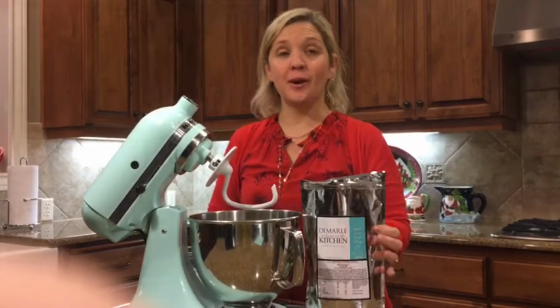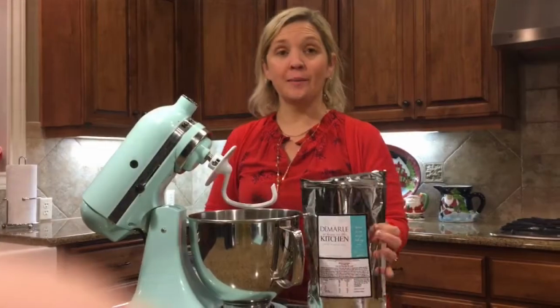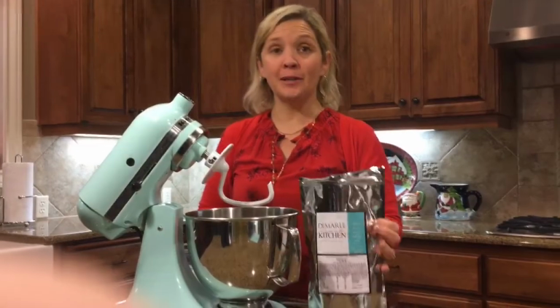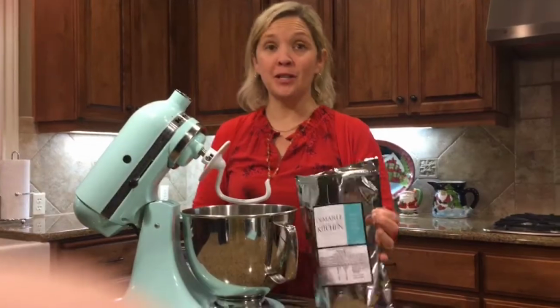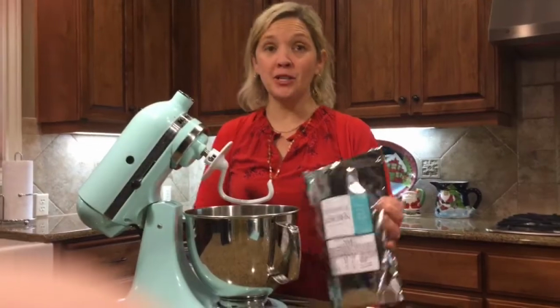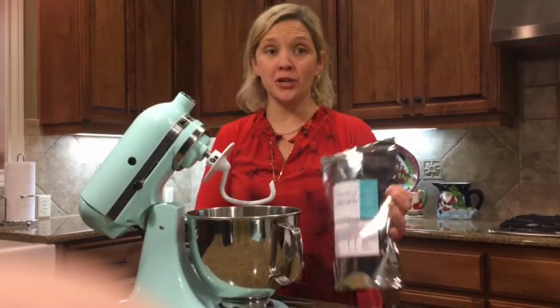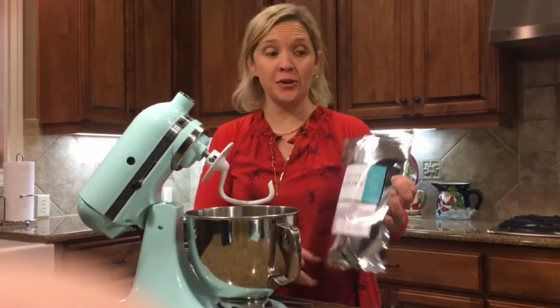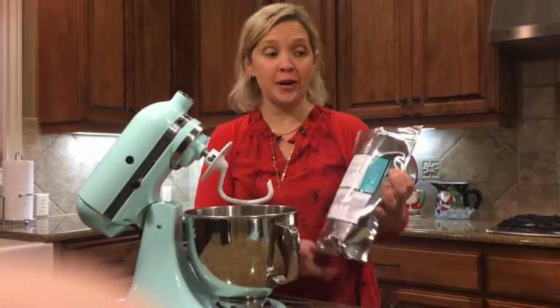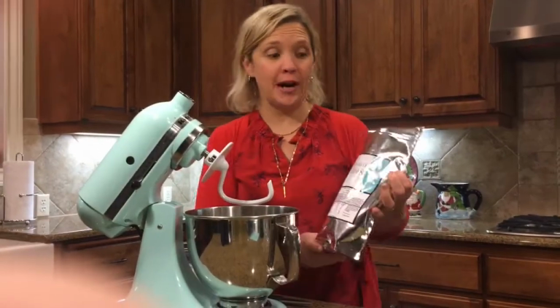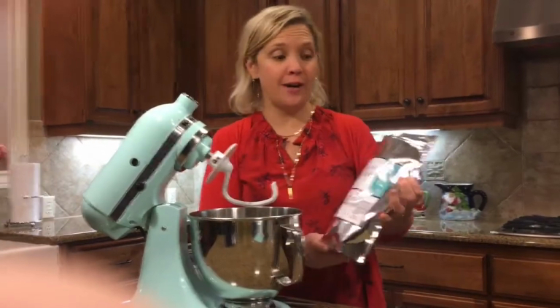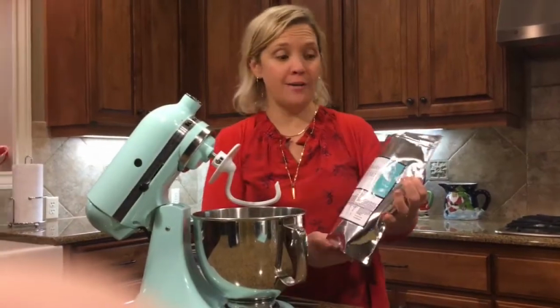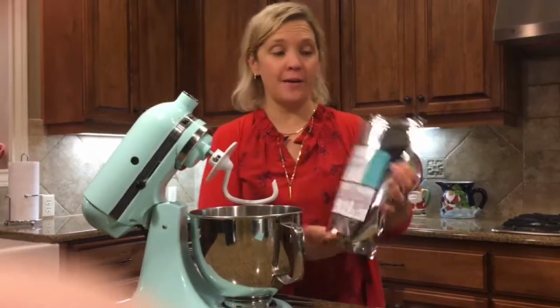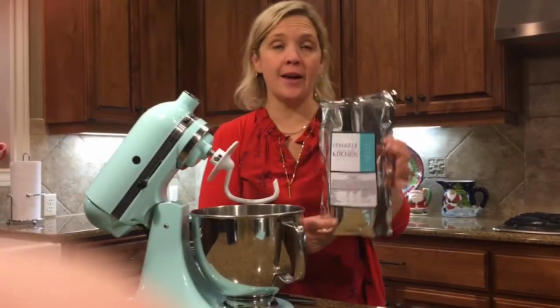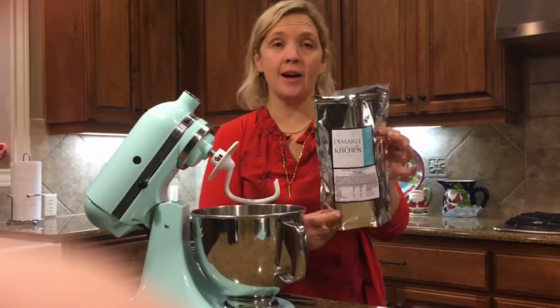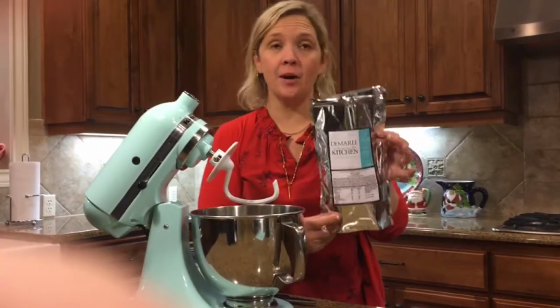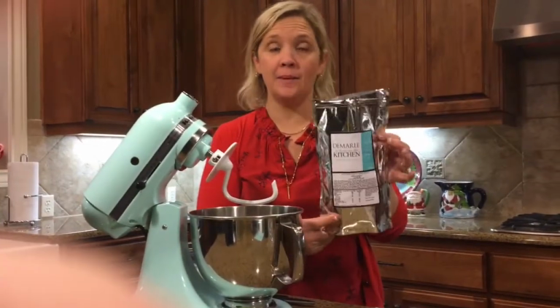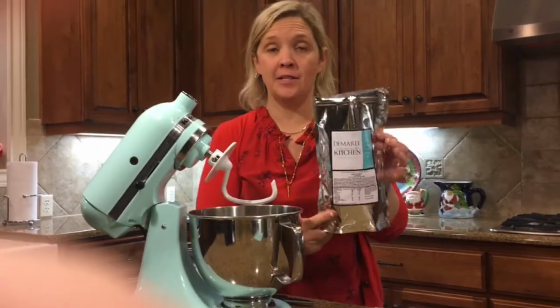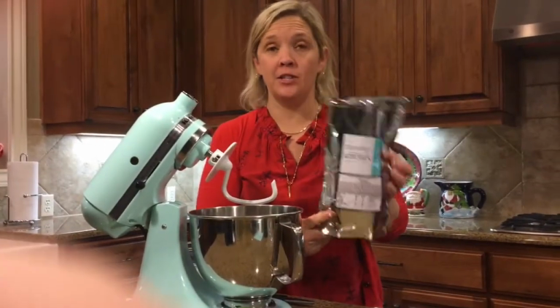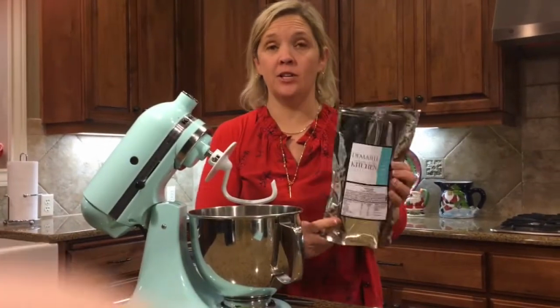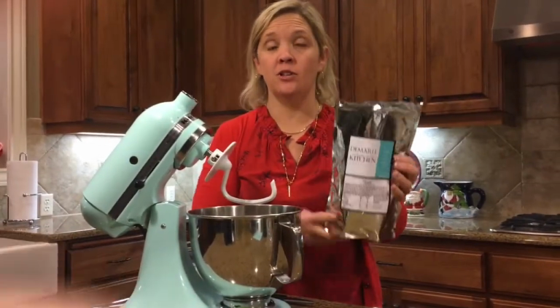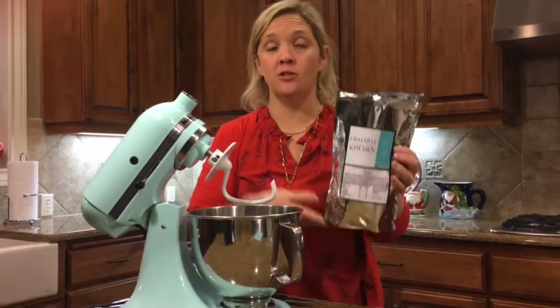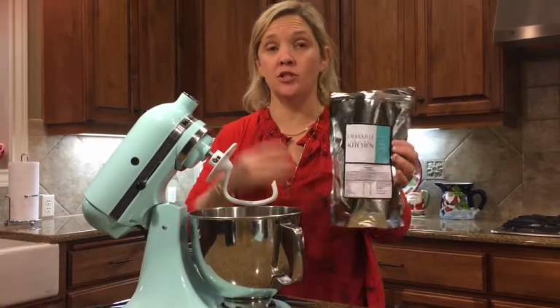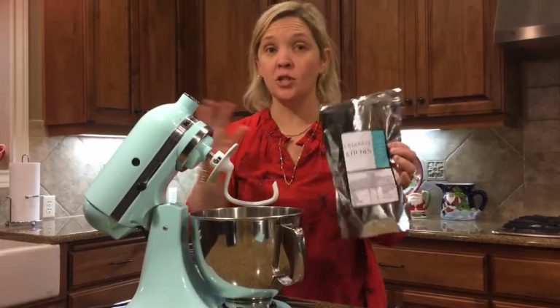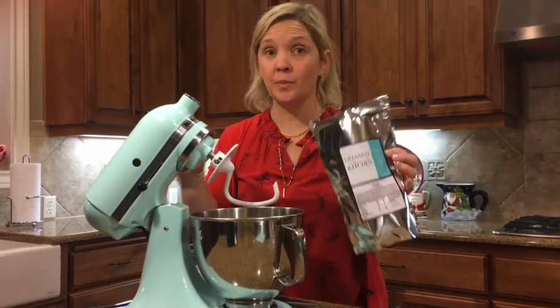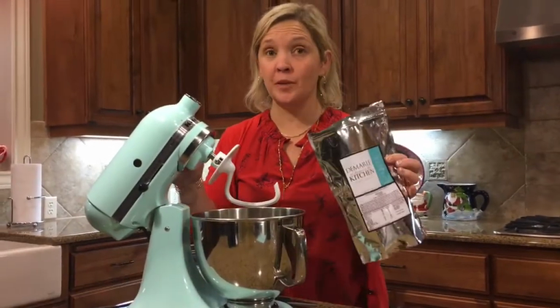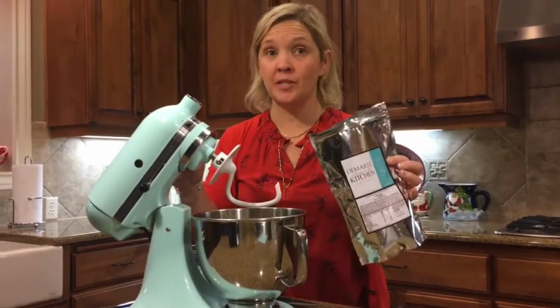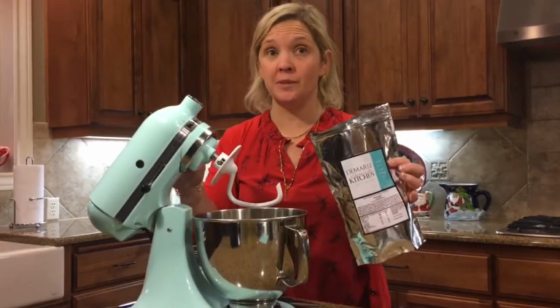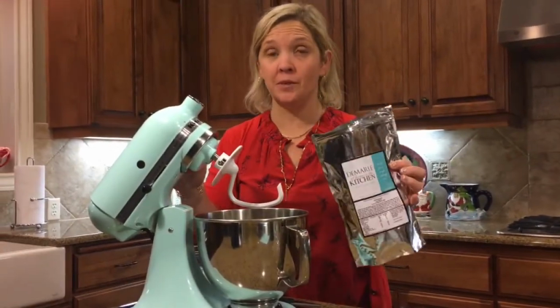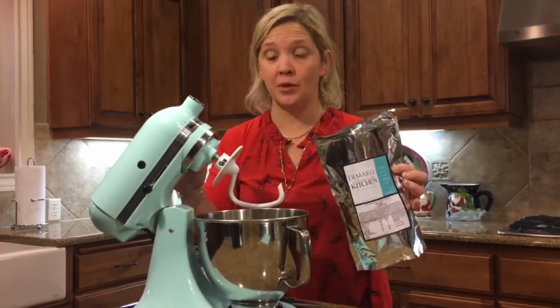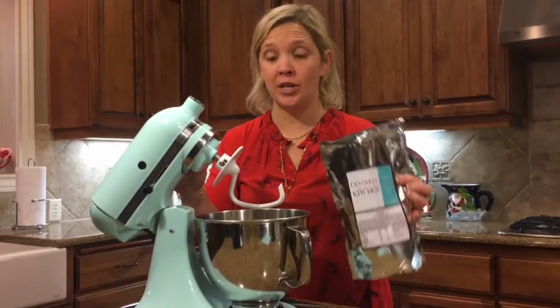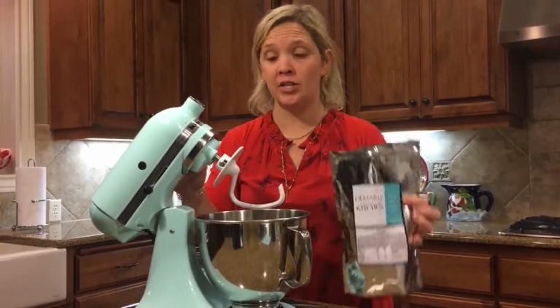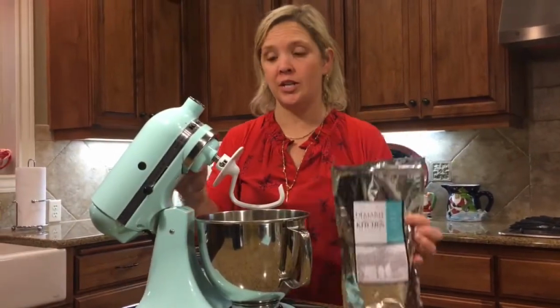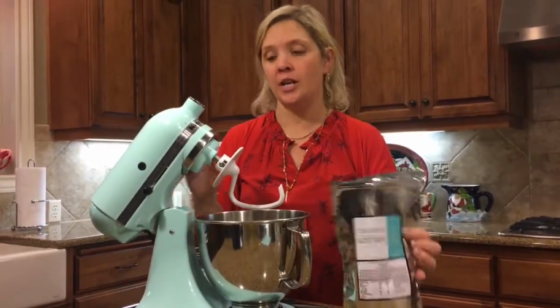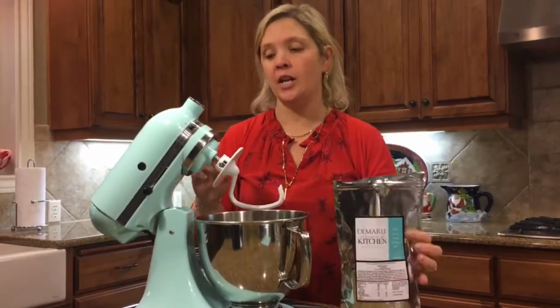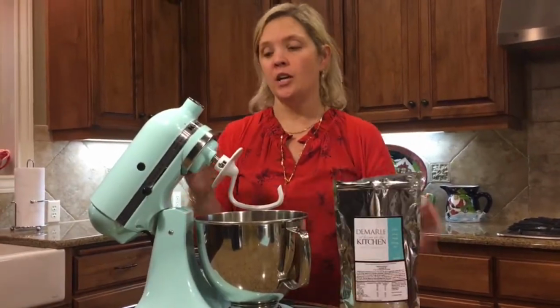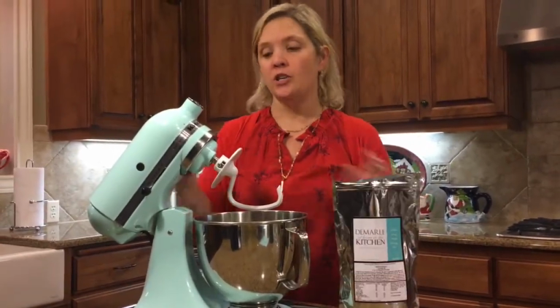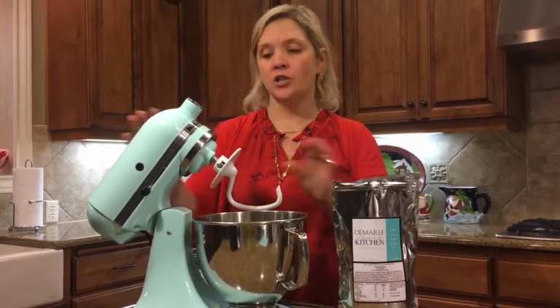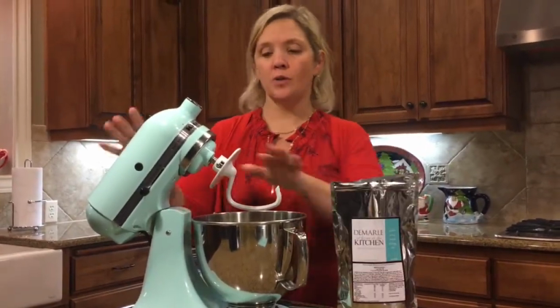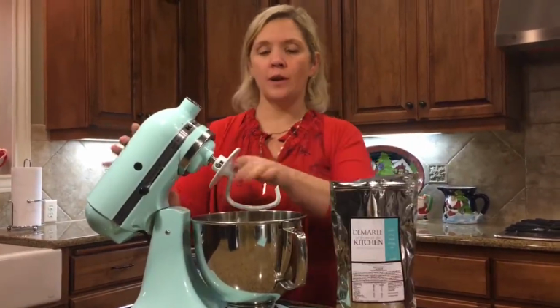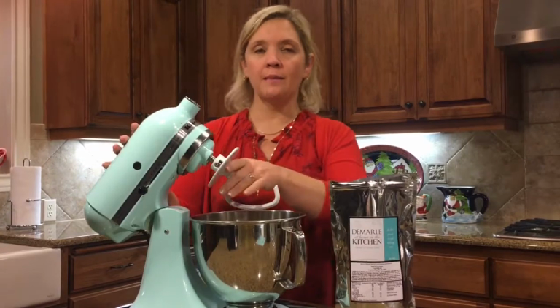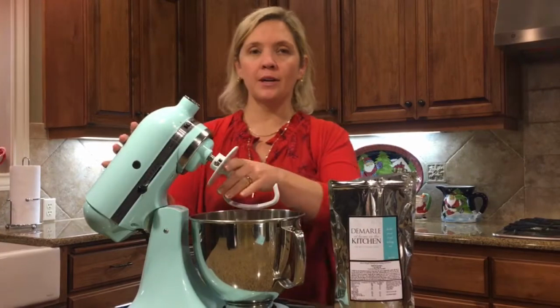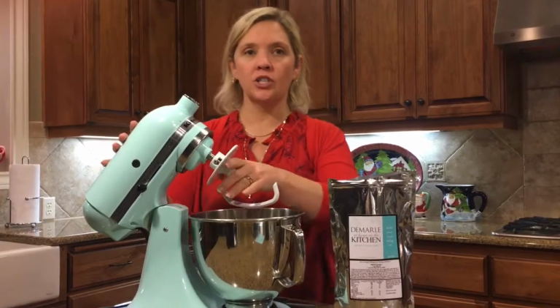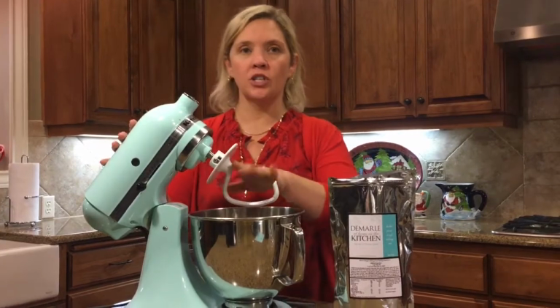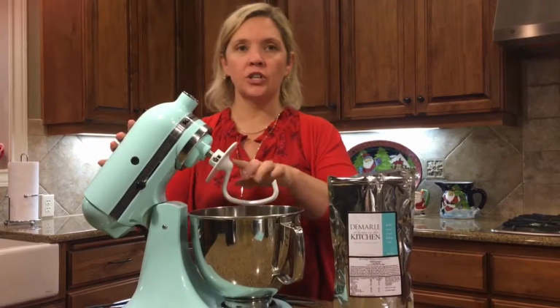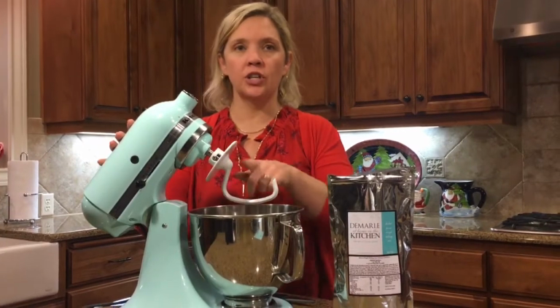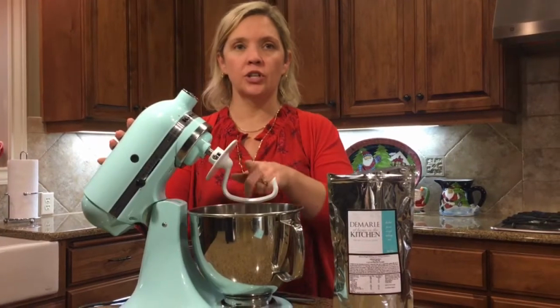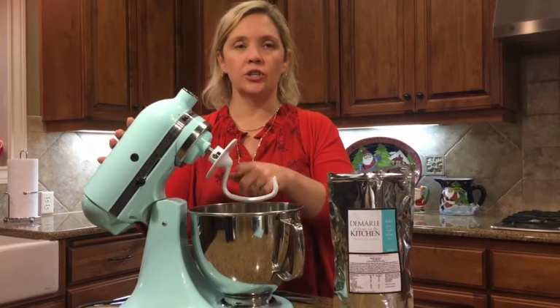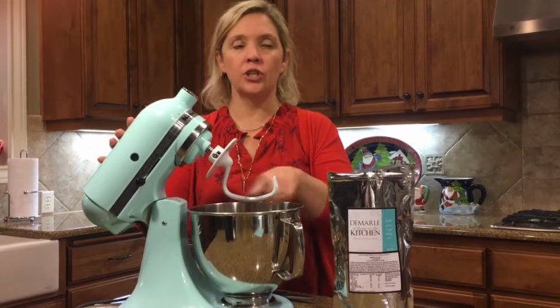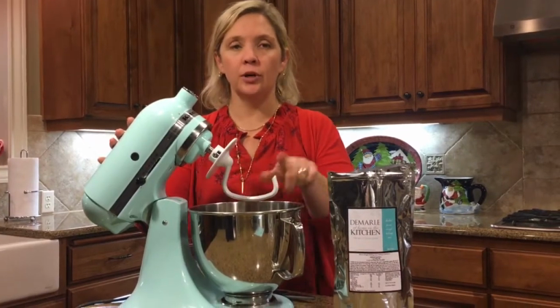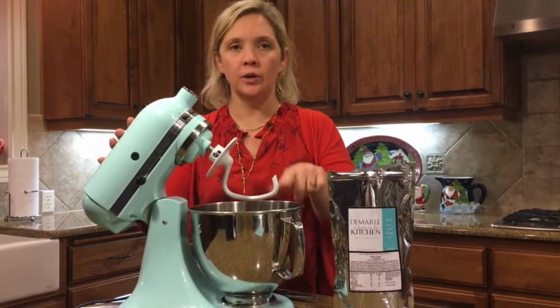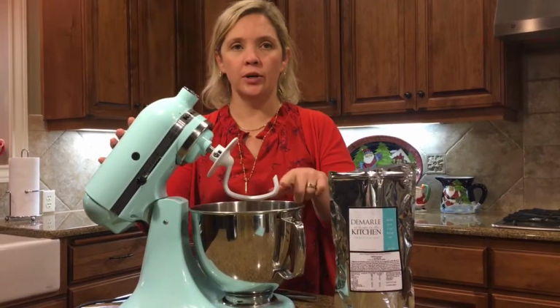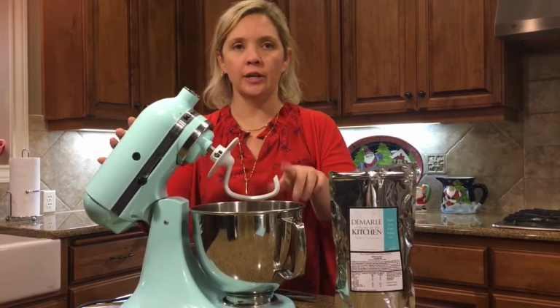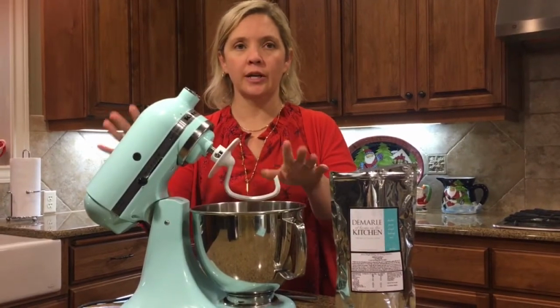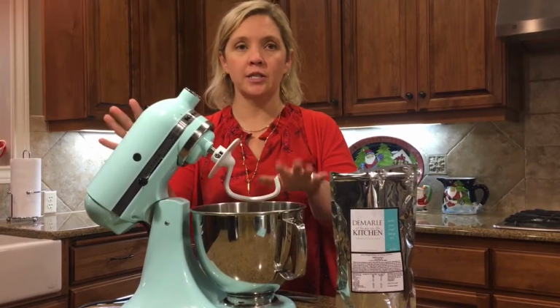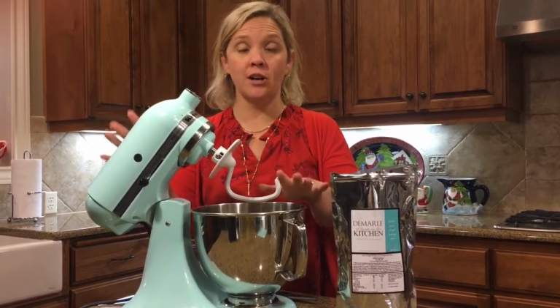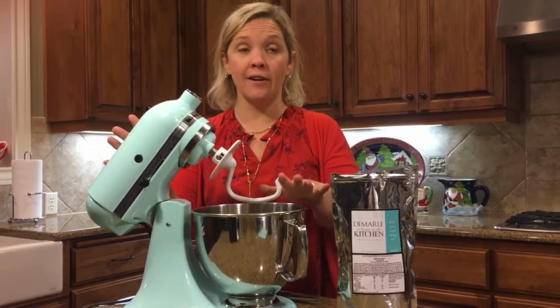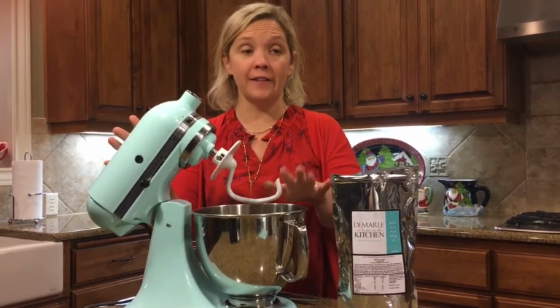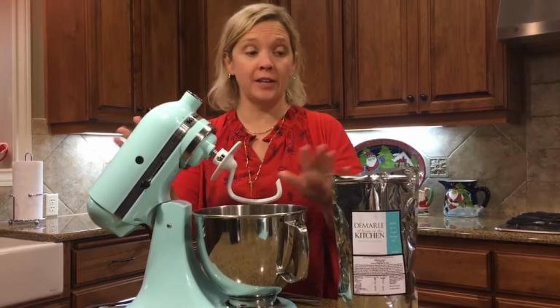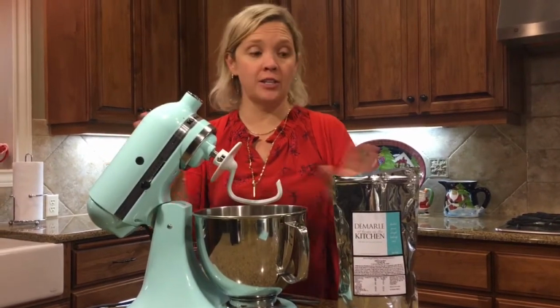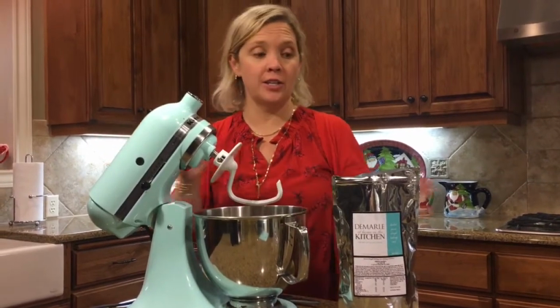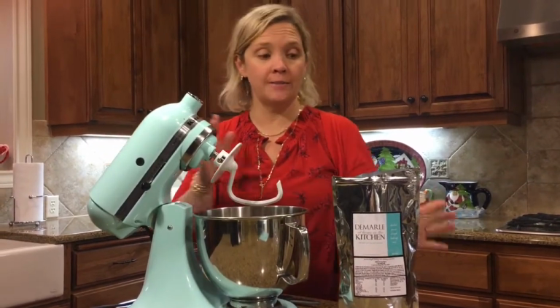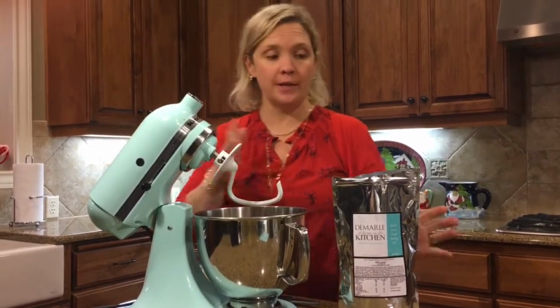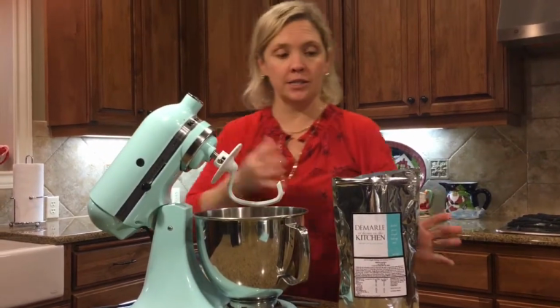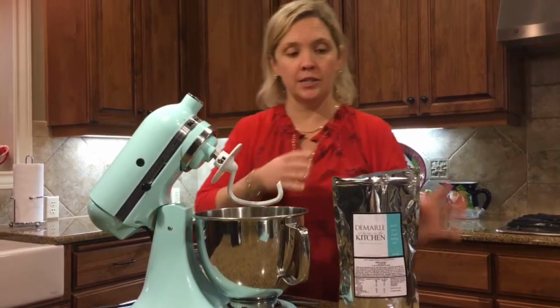I'm going to show you how to make our pizza dough super easy with your KitchenAid. You want to make sure that your dough hook is on the KitchenAid mixer.